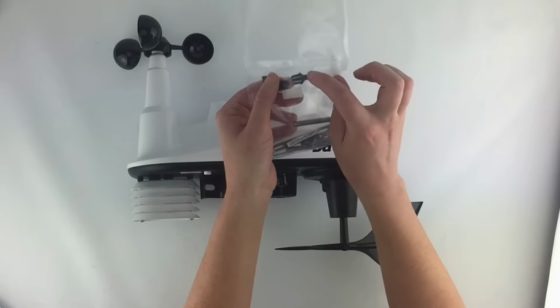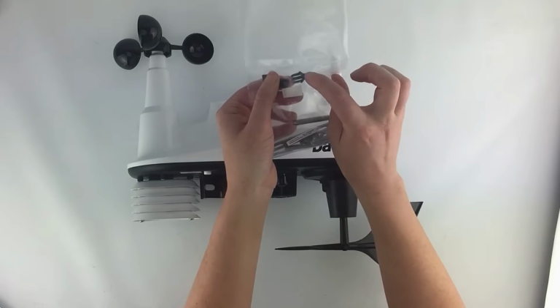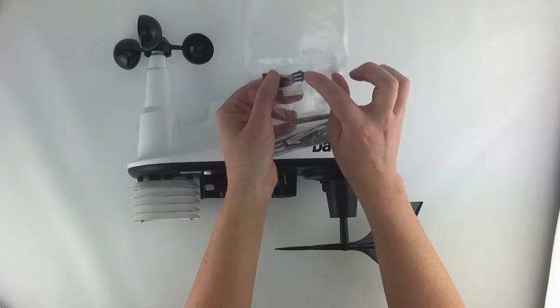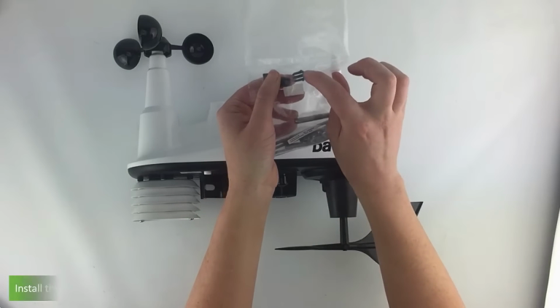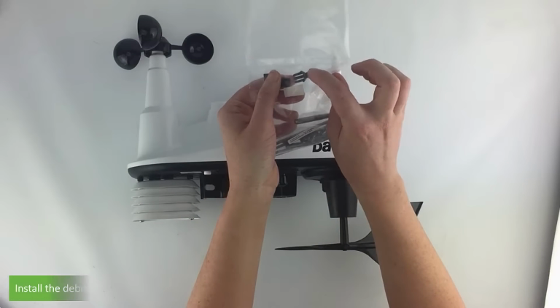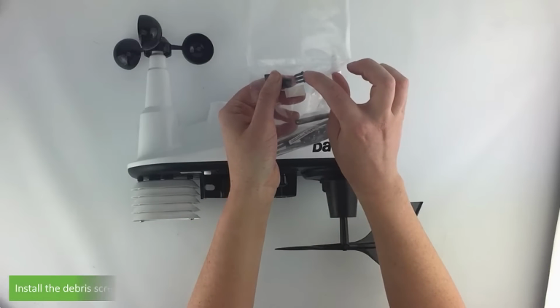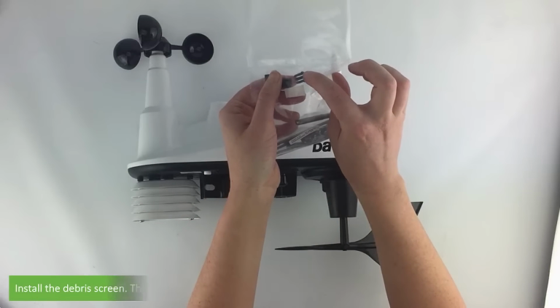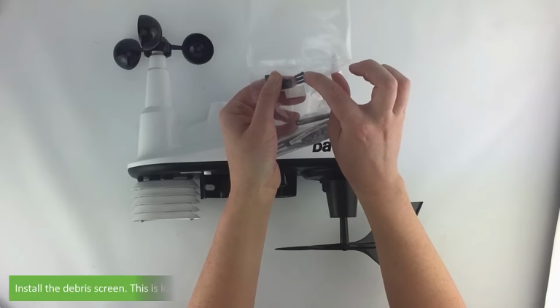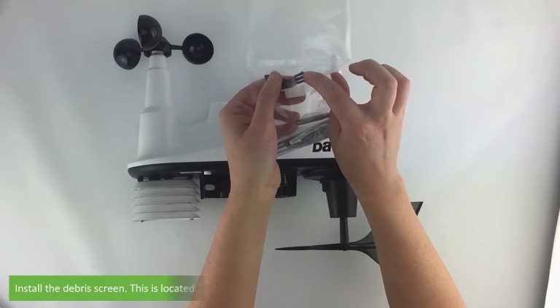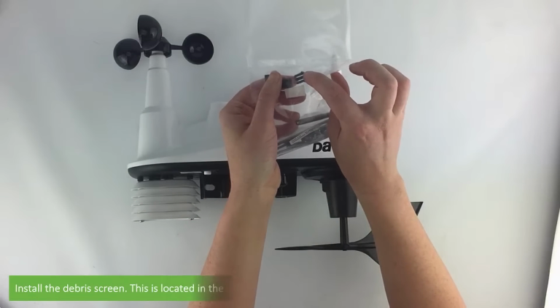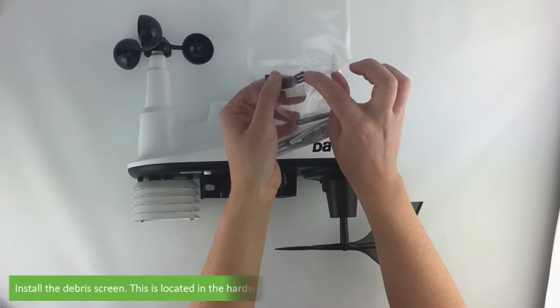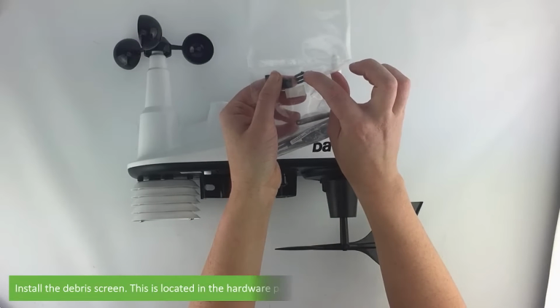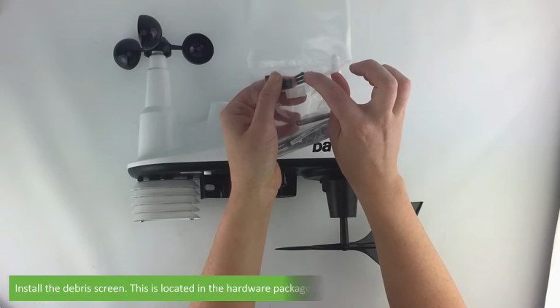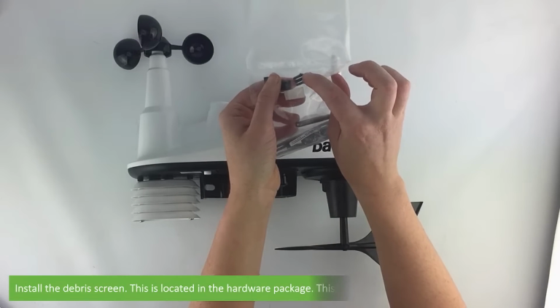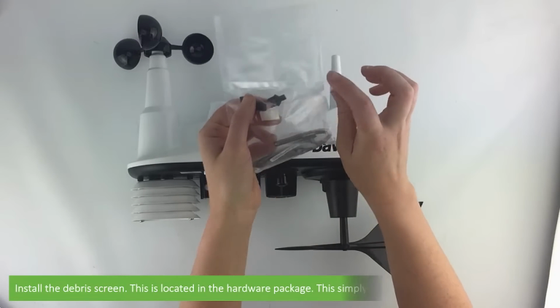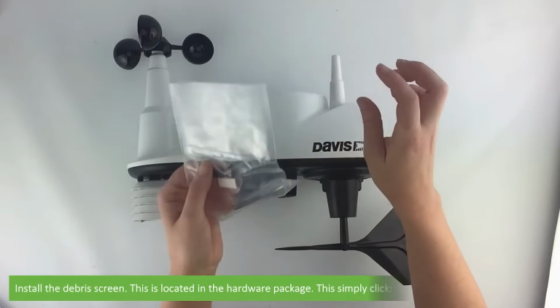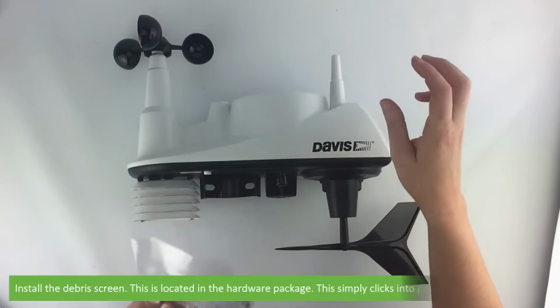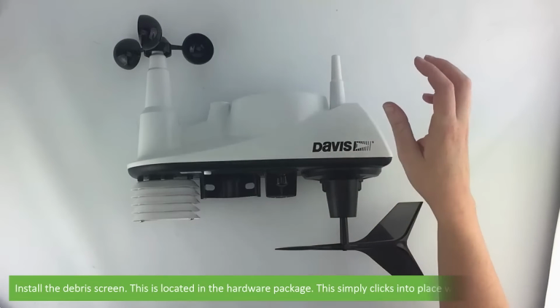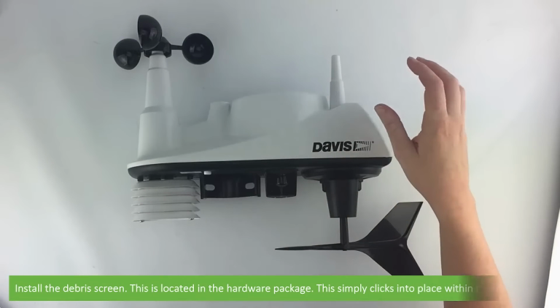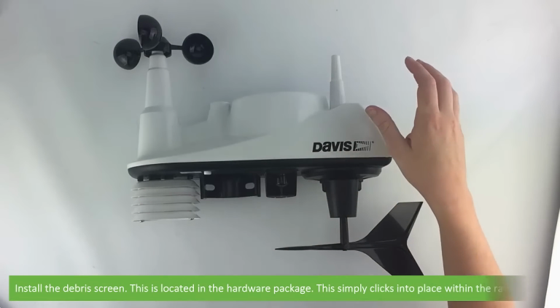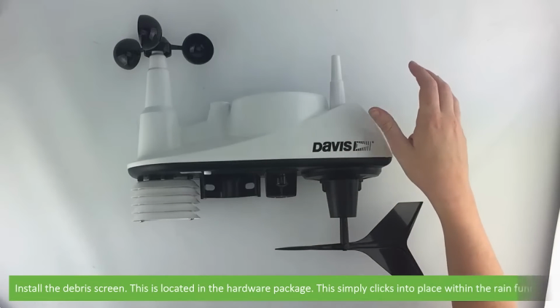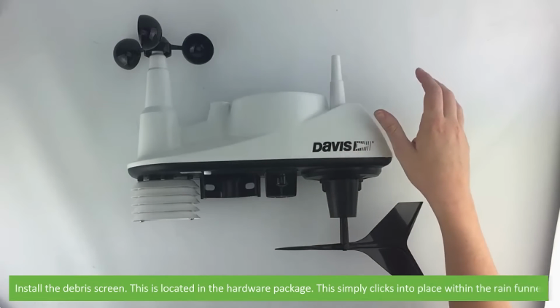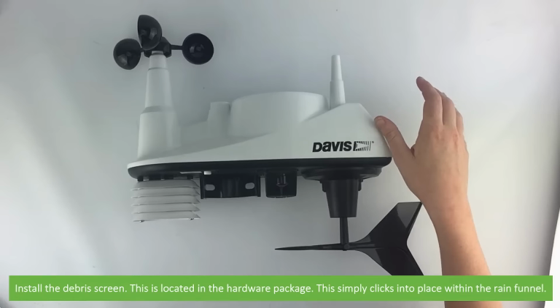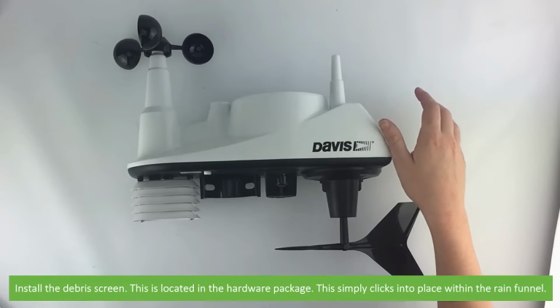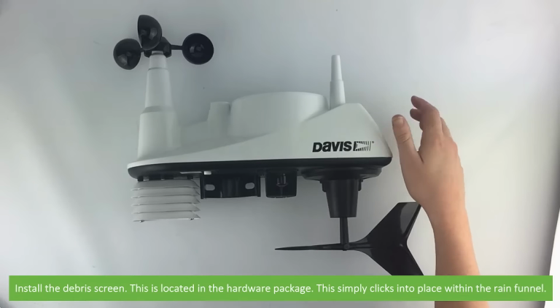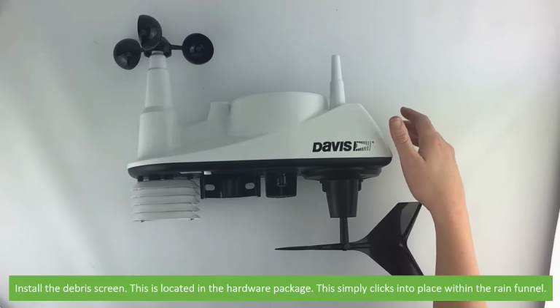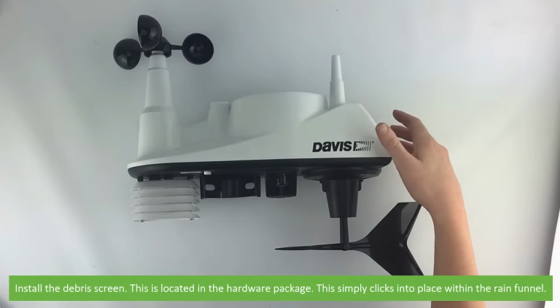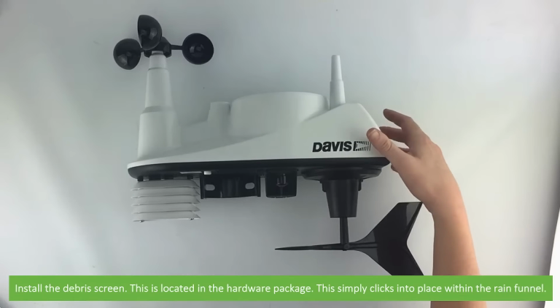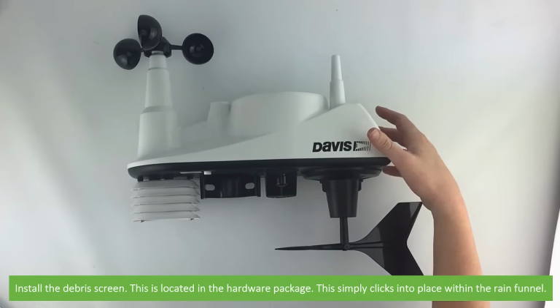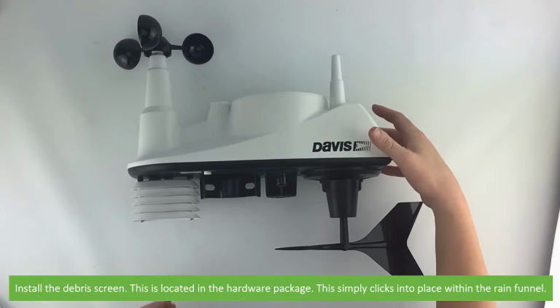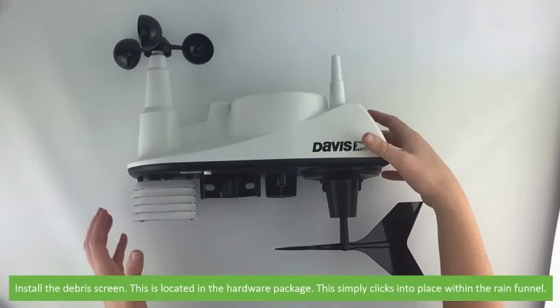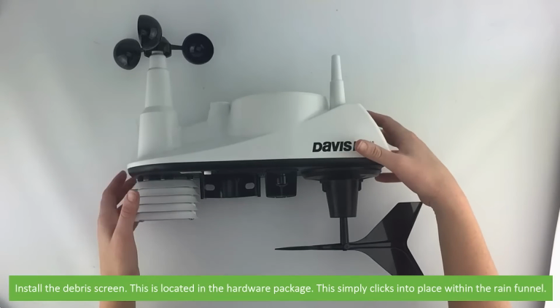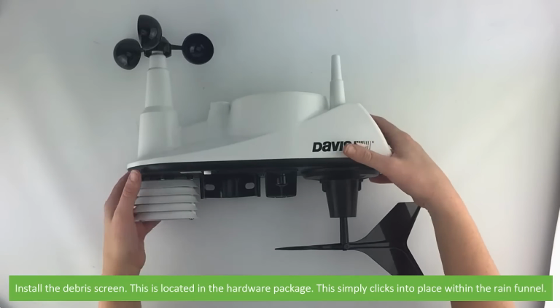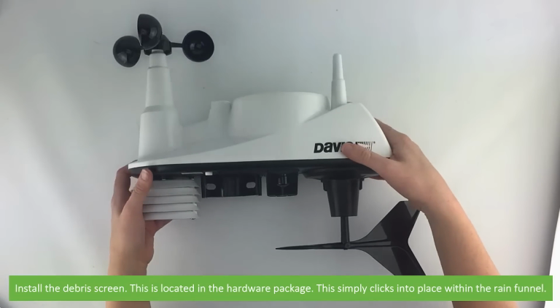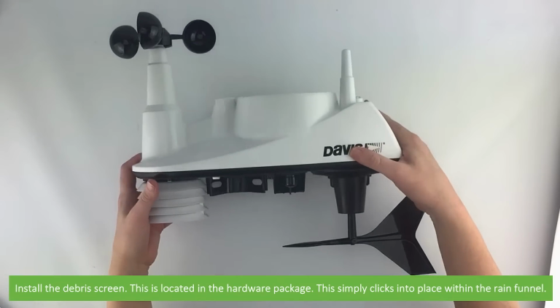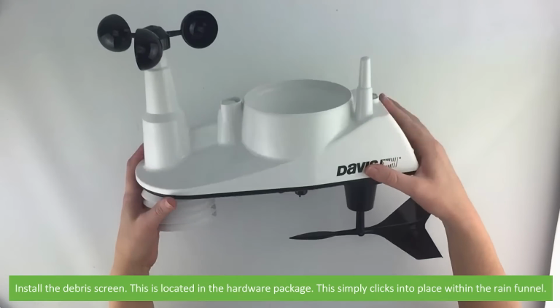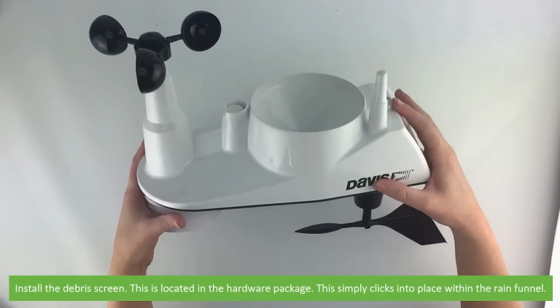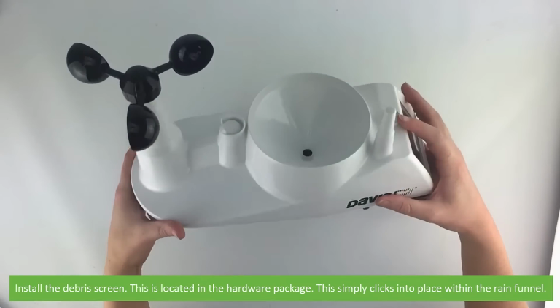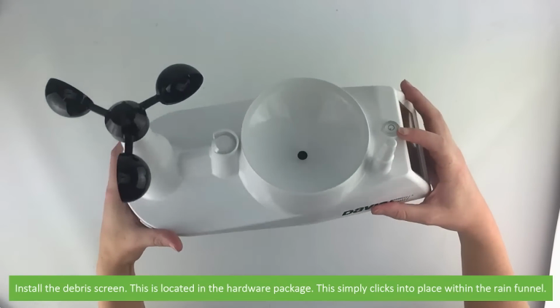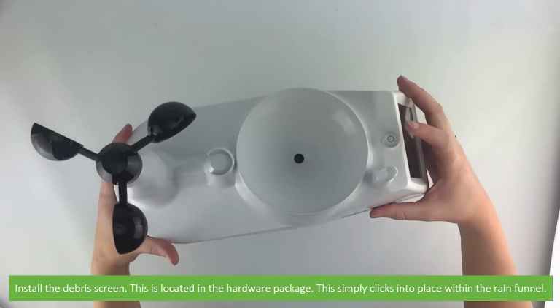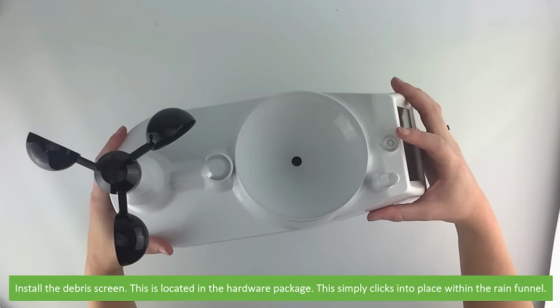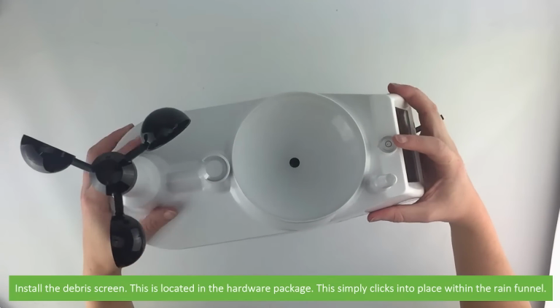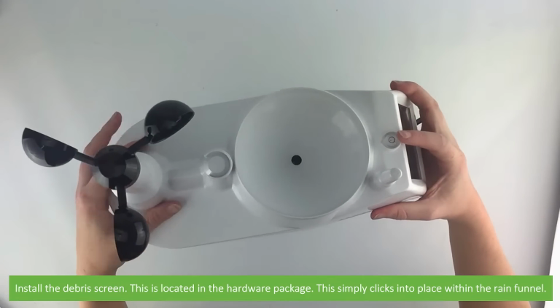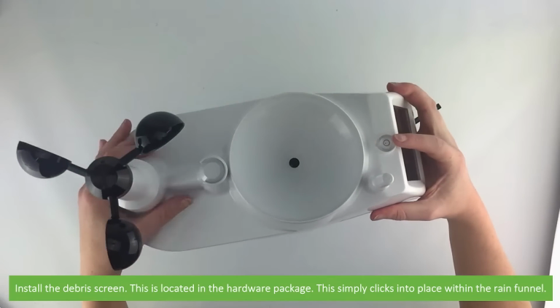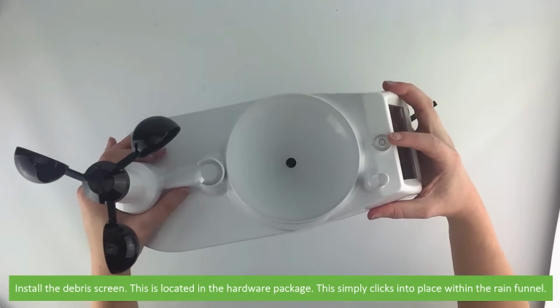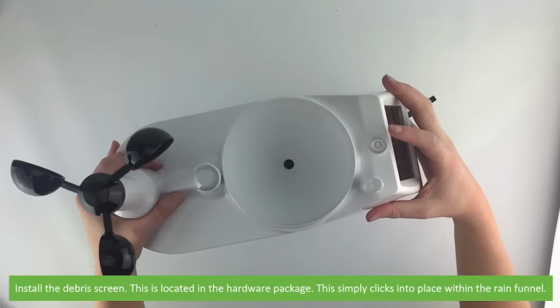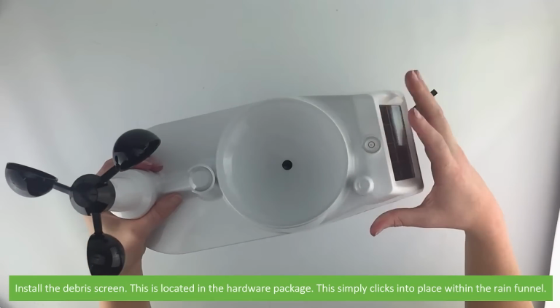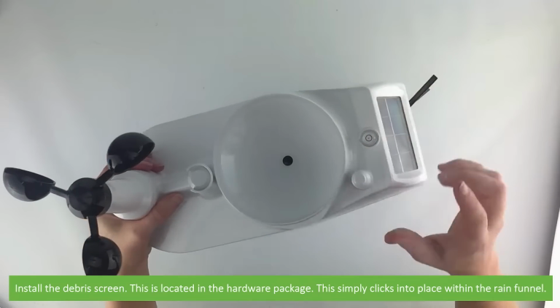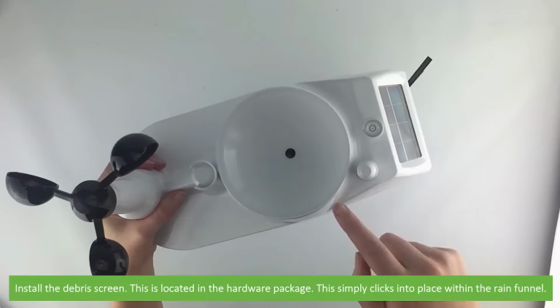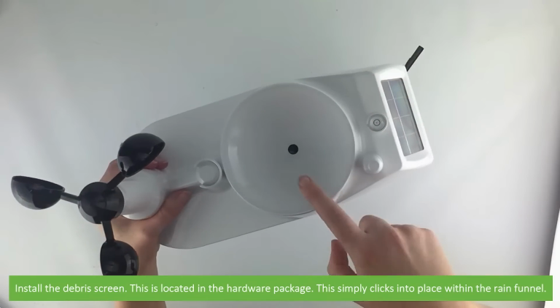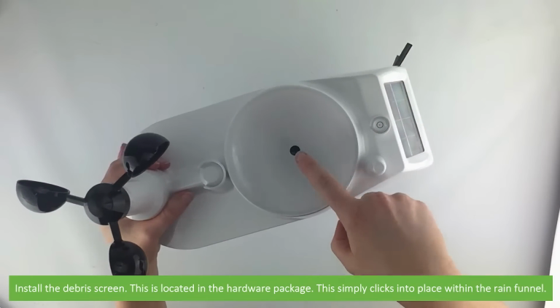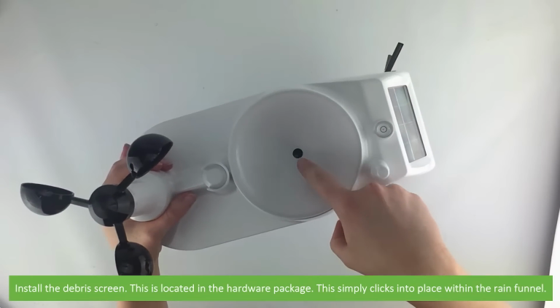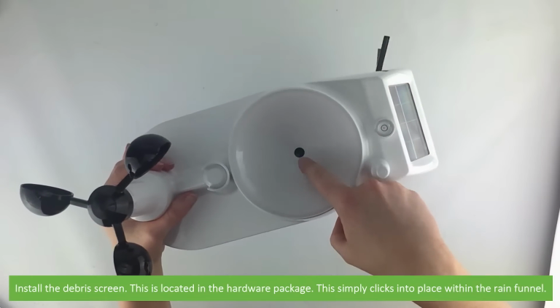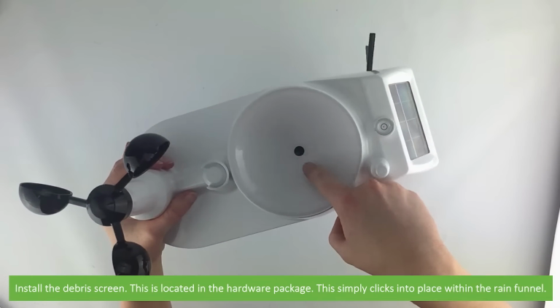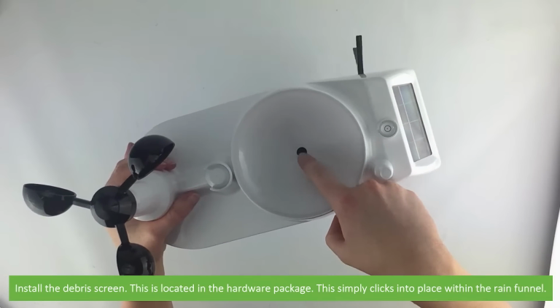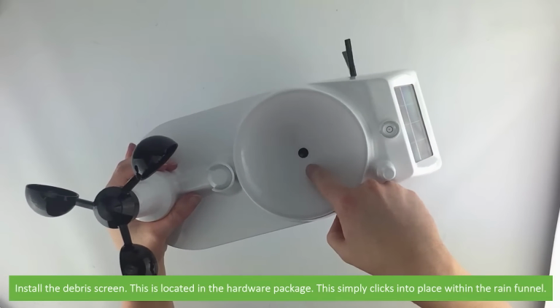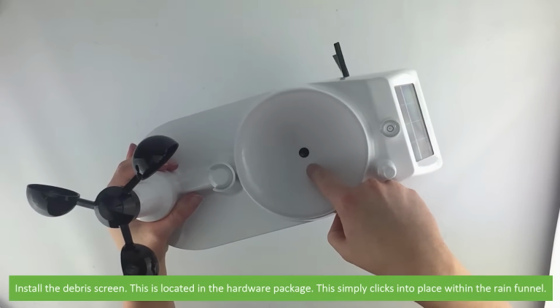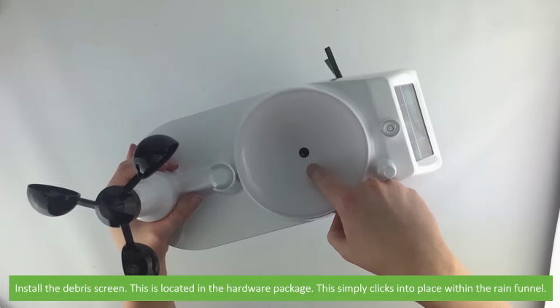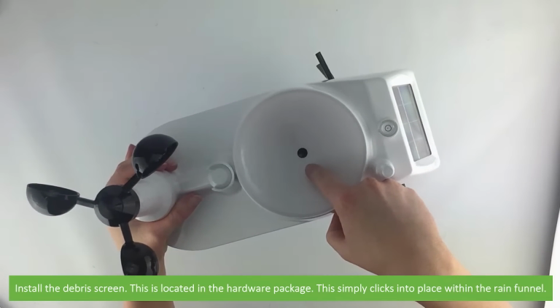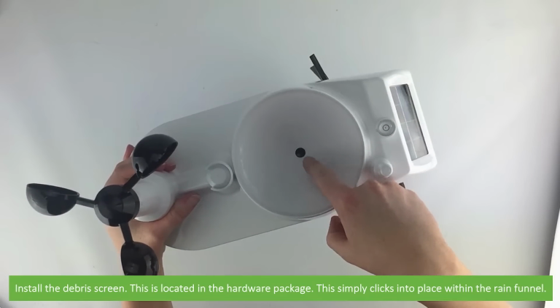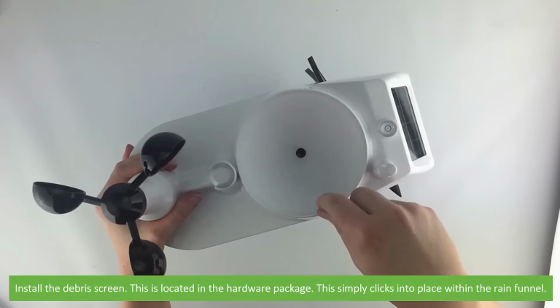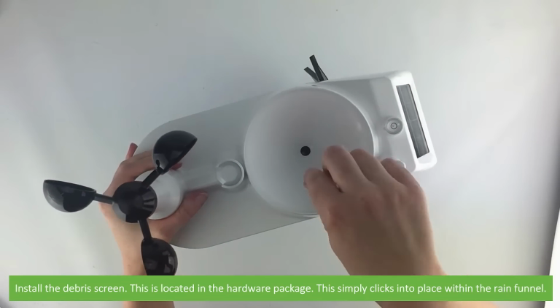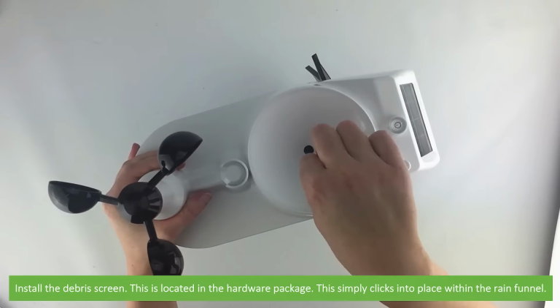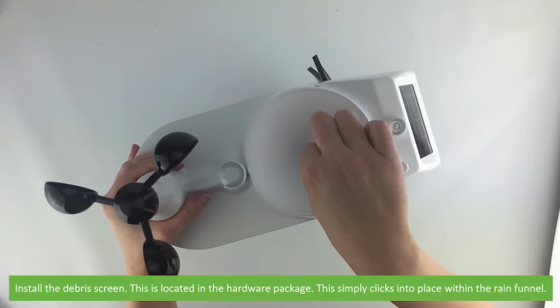Then install the debris screen. This is located in the hardware package. It simply clicks into place within the rain funnel.